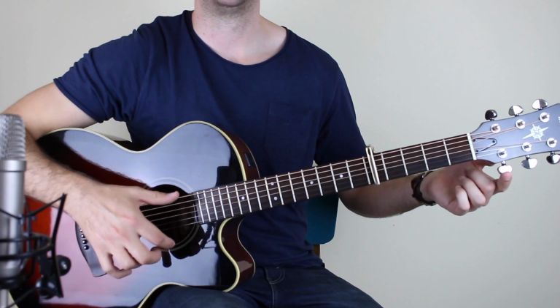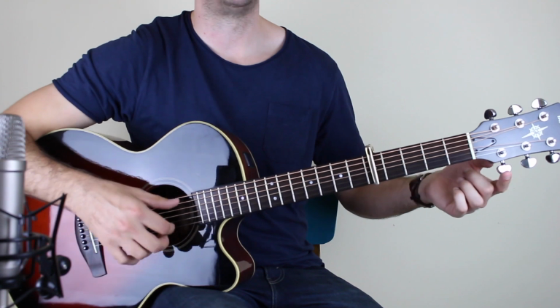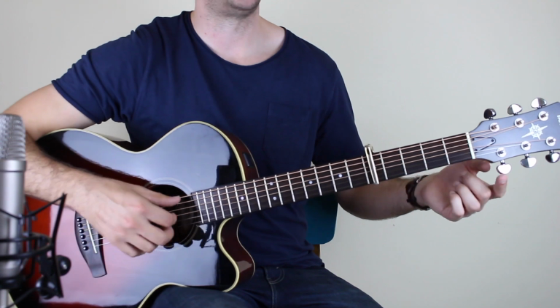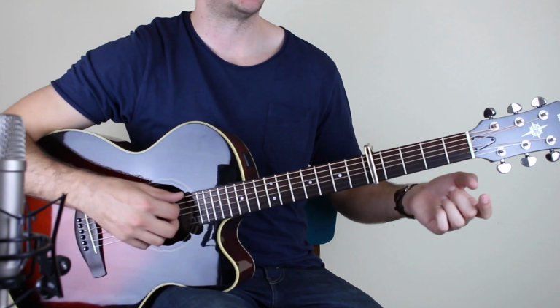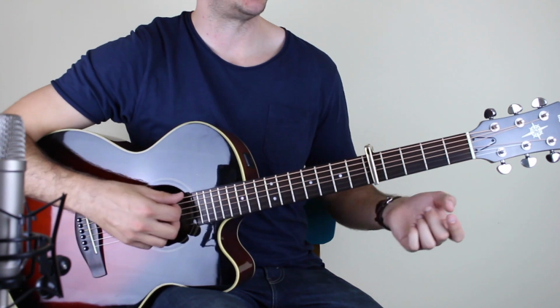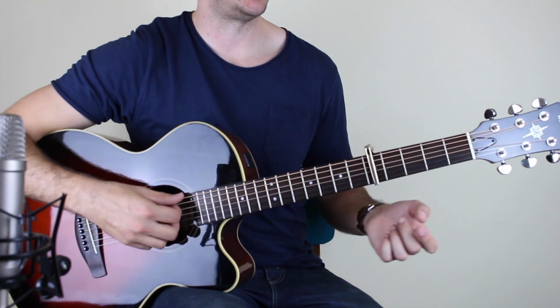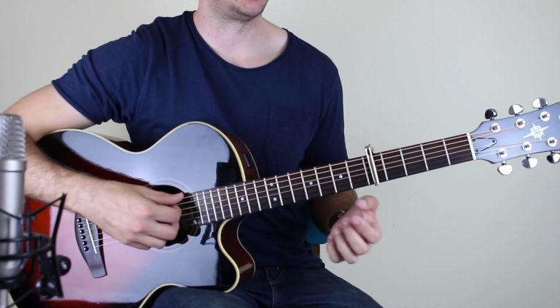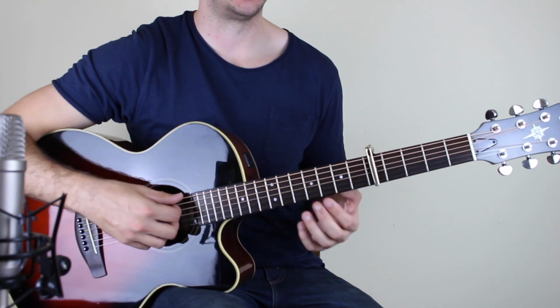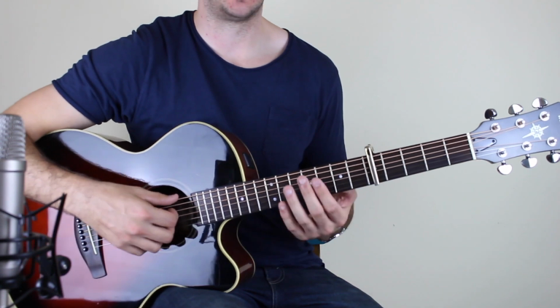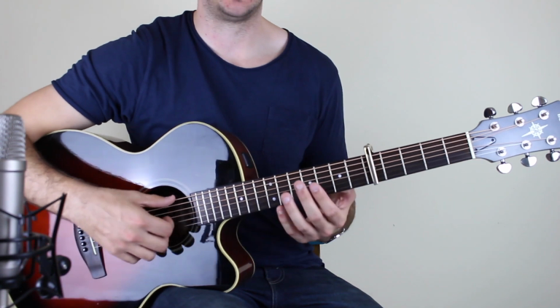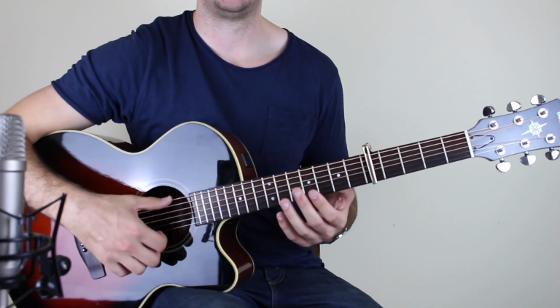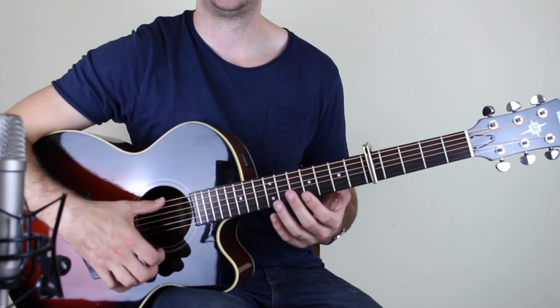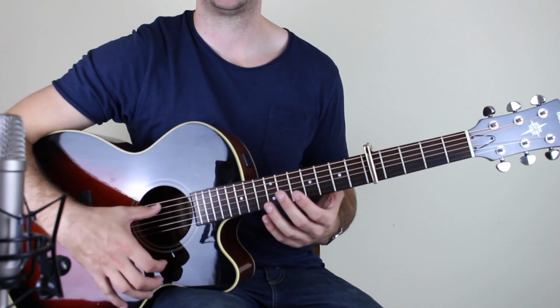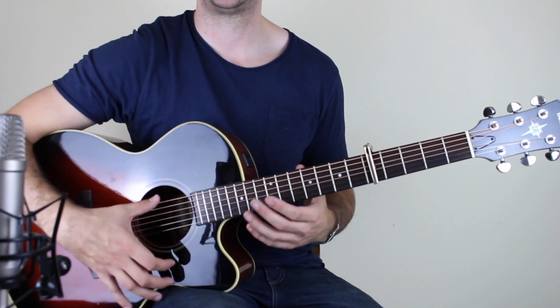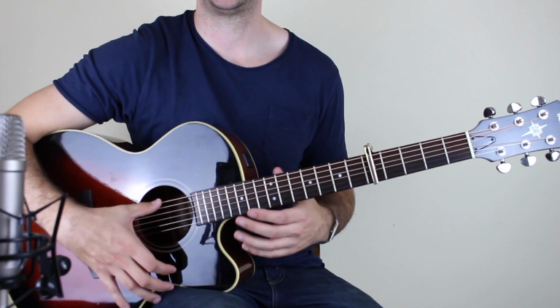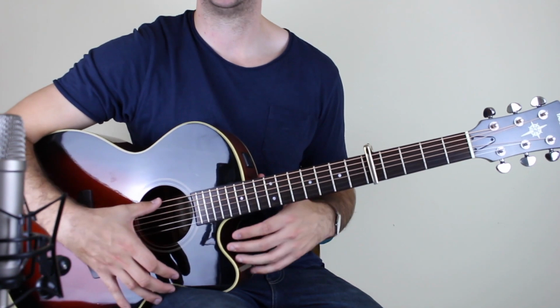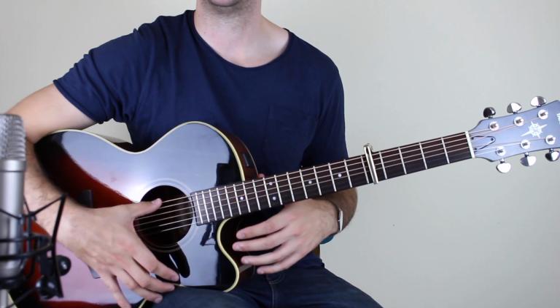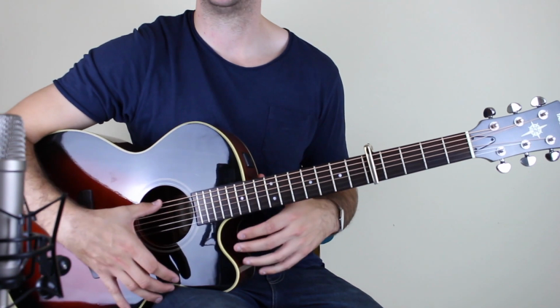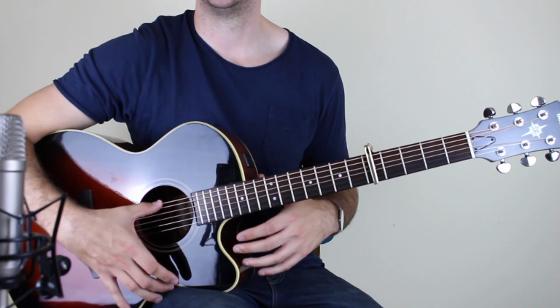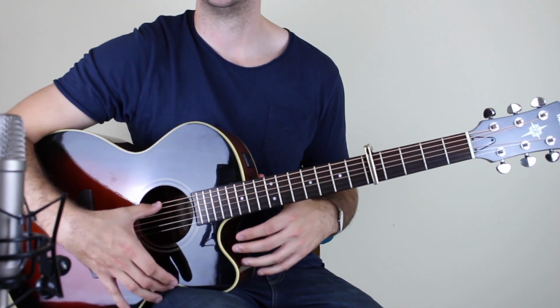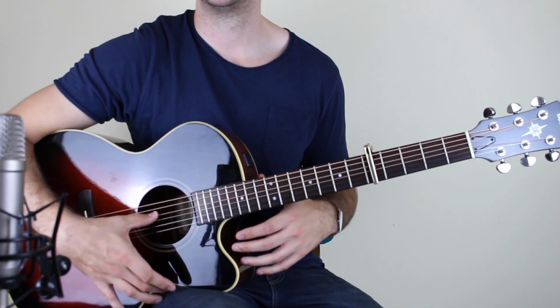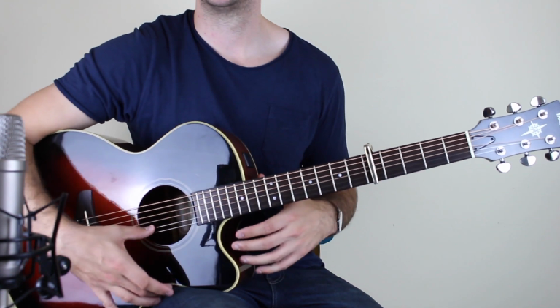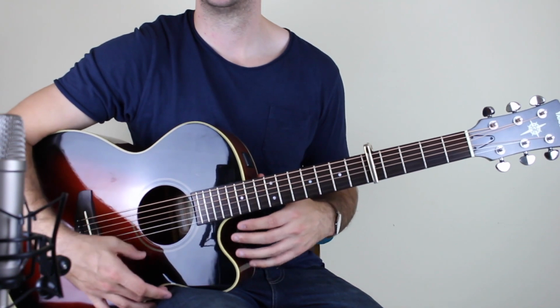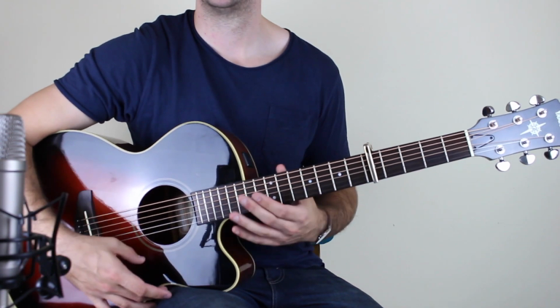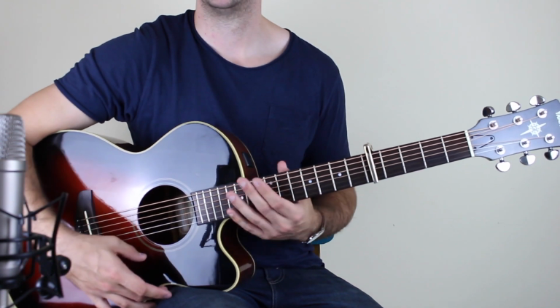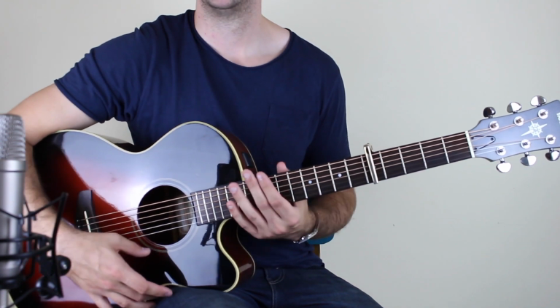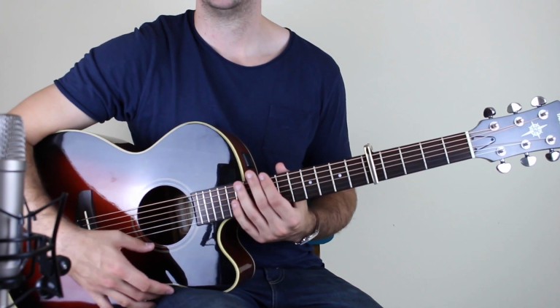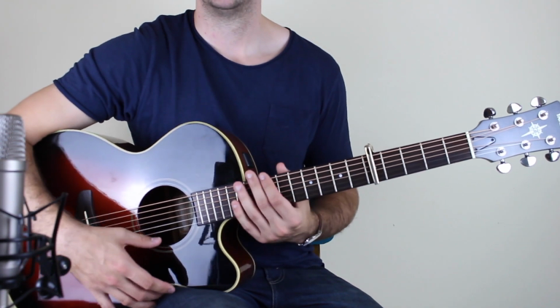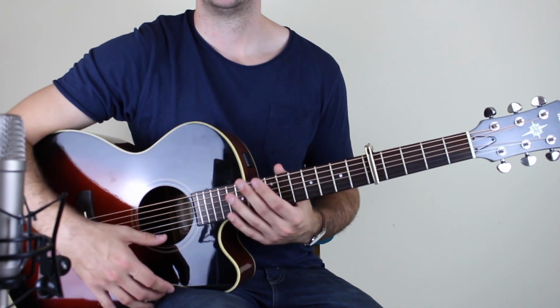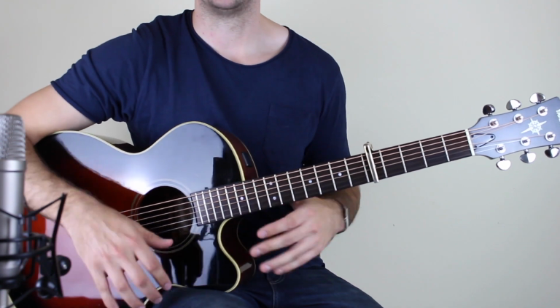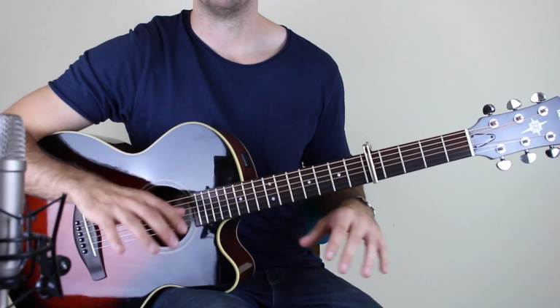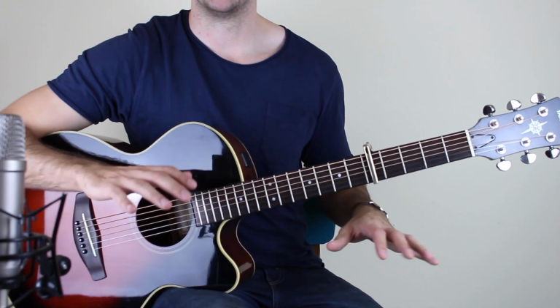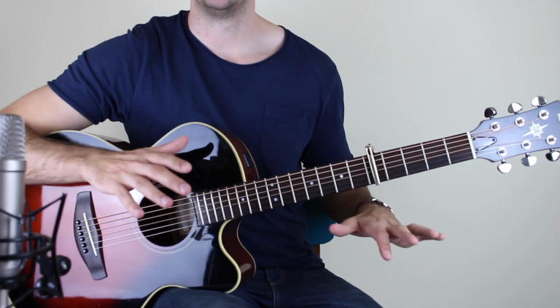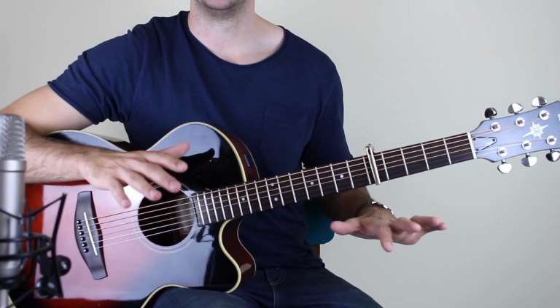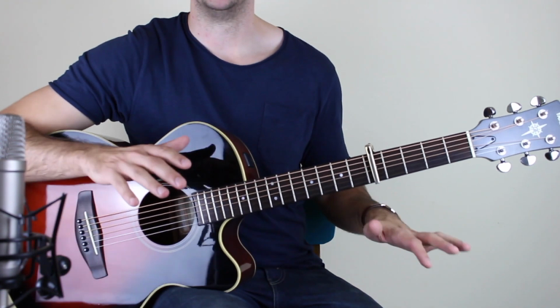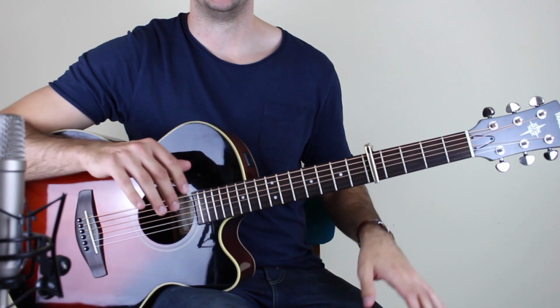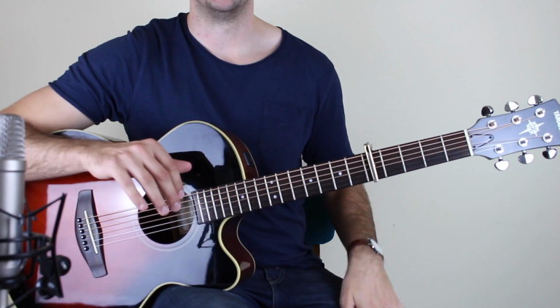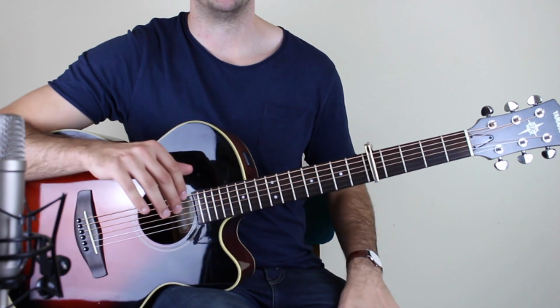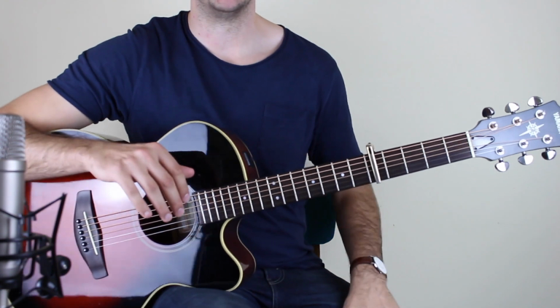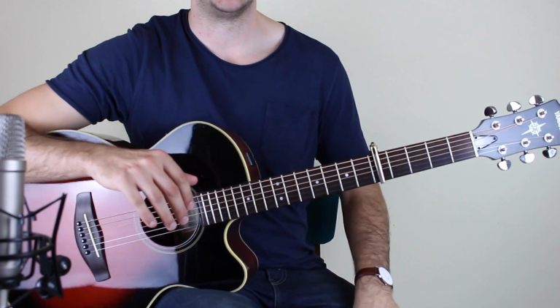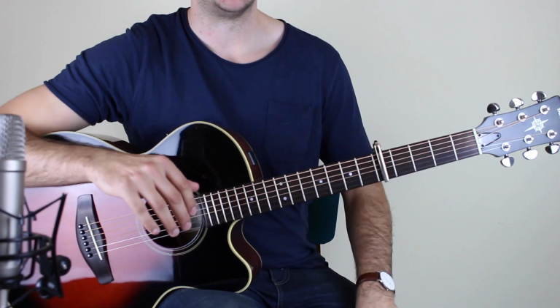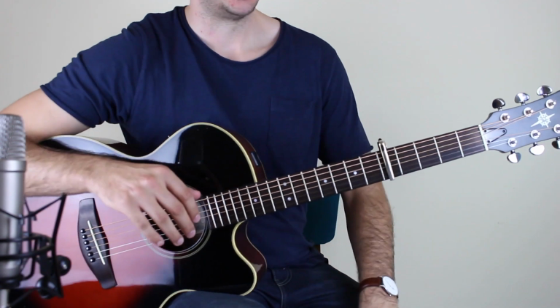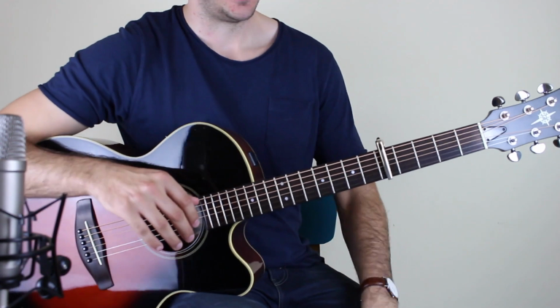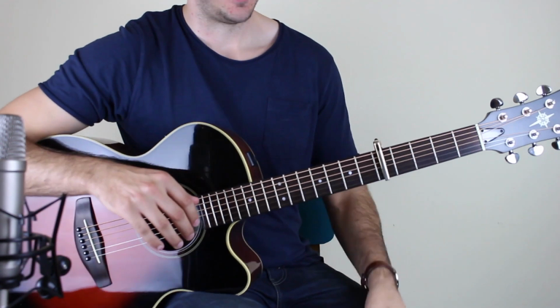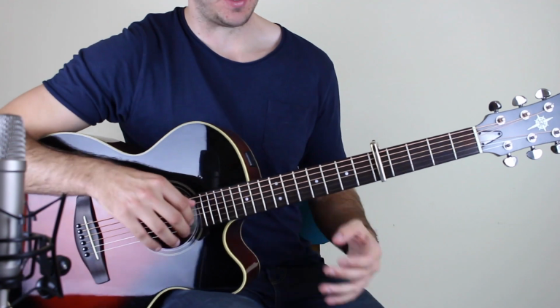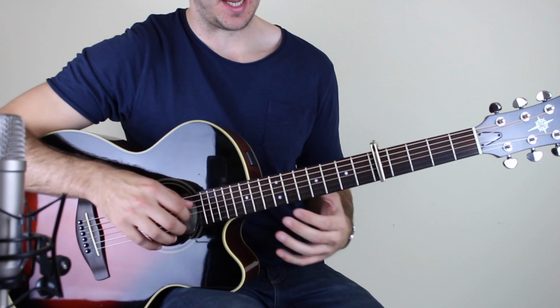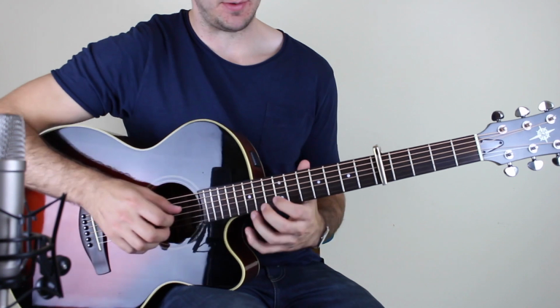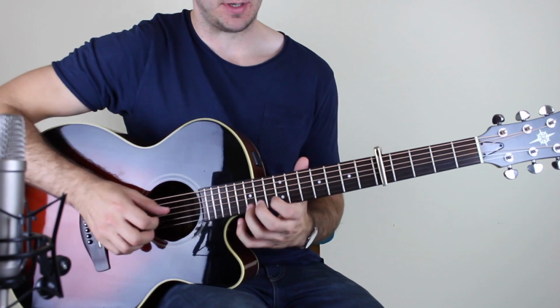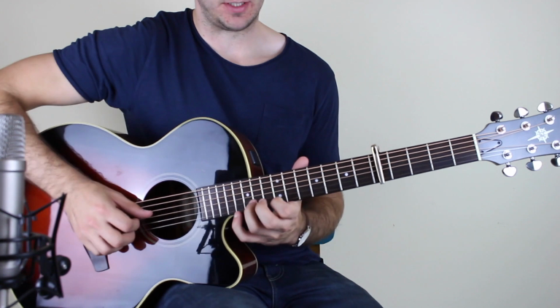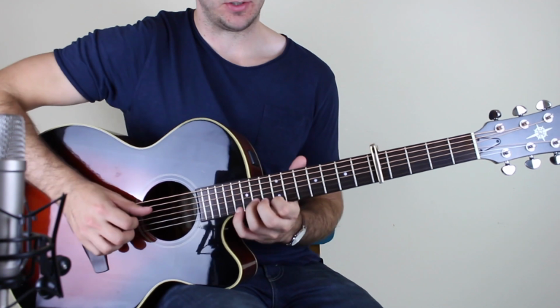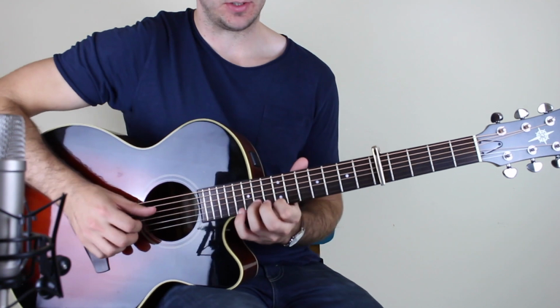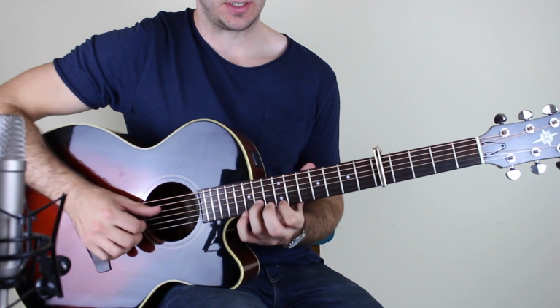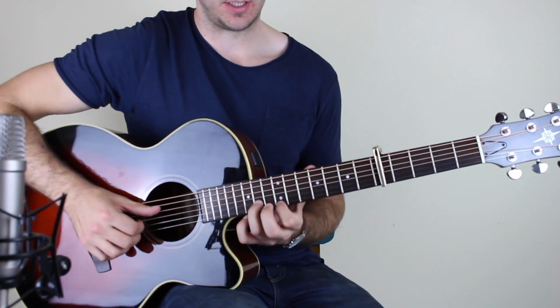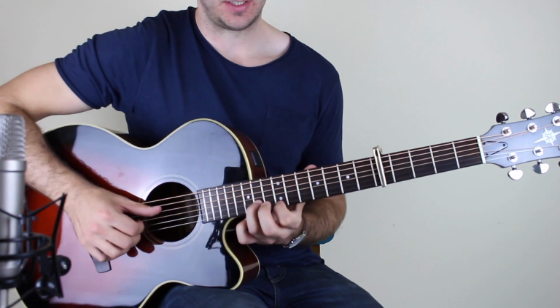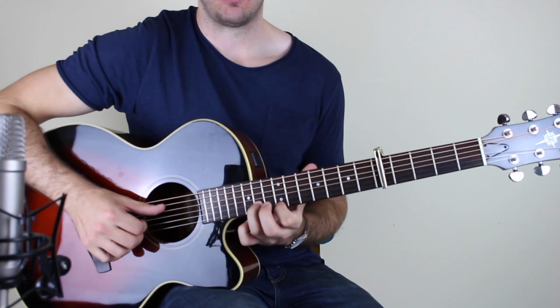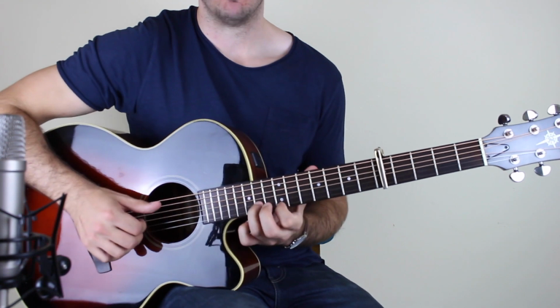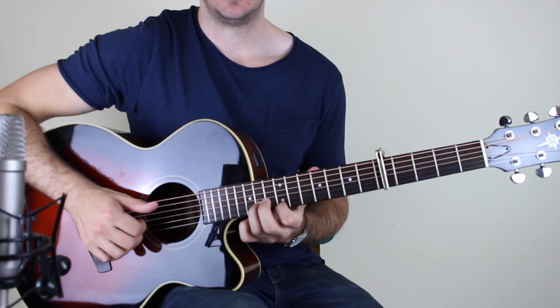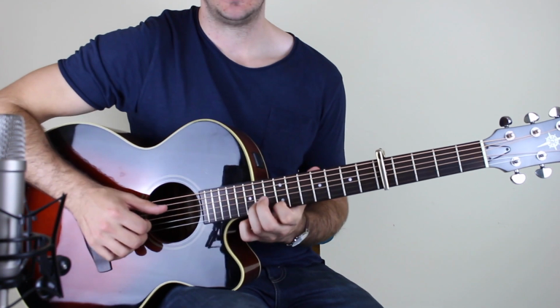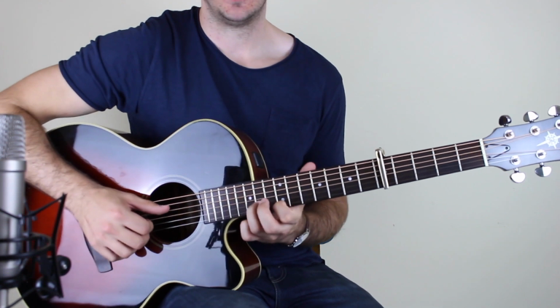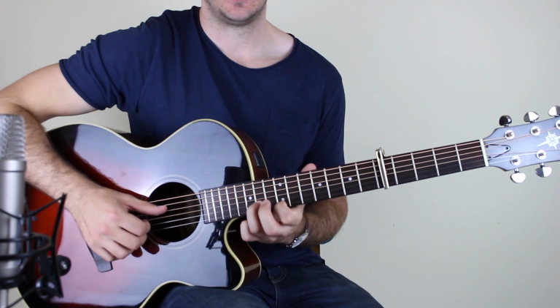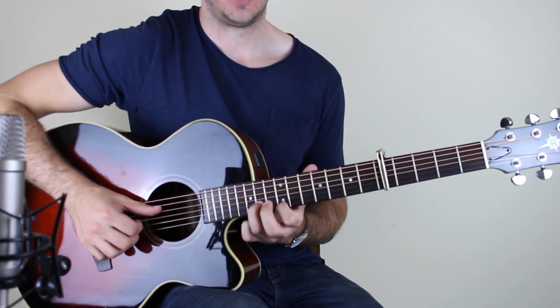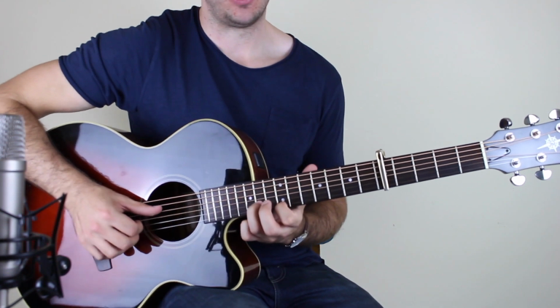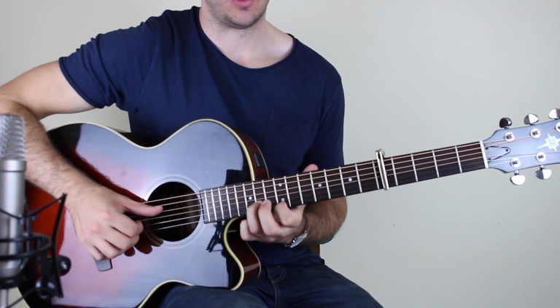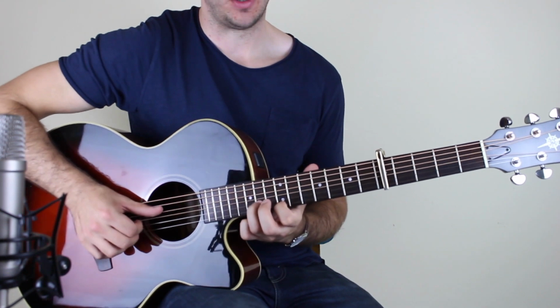Hopefully my tuning is alright — I've just changed the strings, so it might be a little bit wobbly. But anyway, you've got this nice, really nice intro.